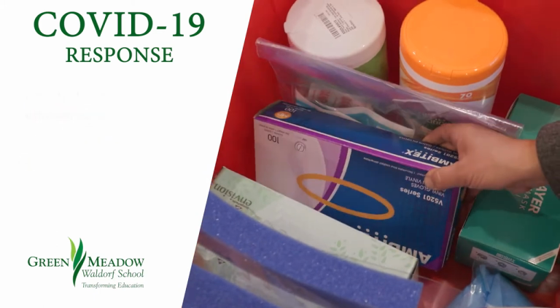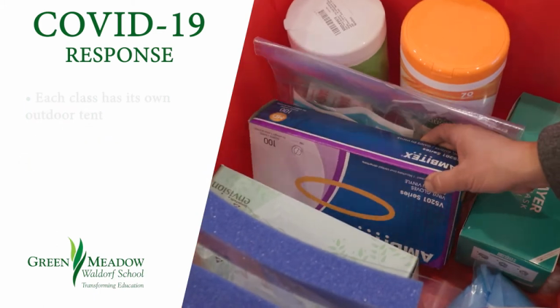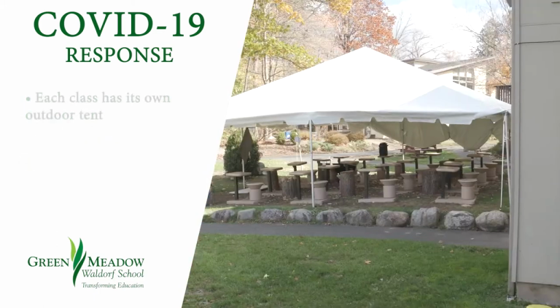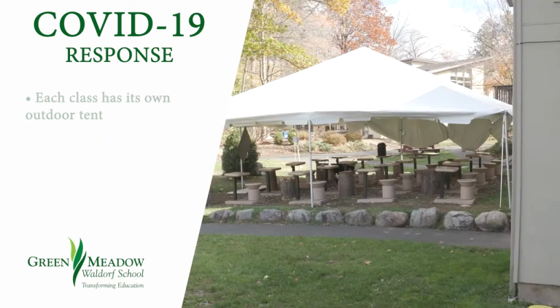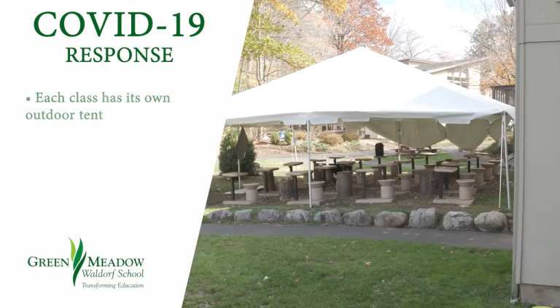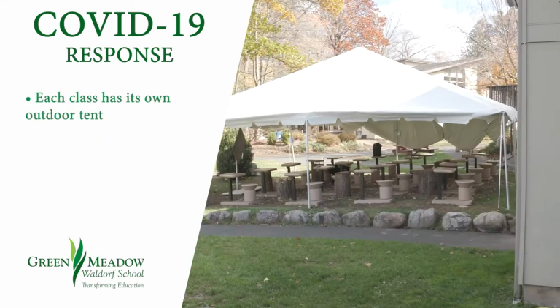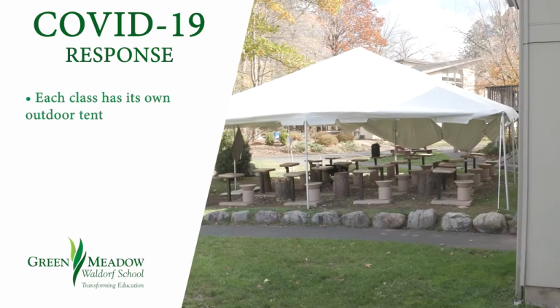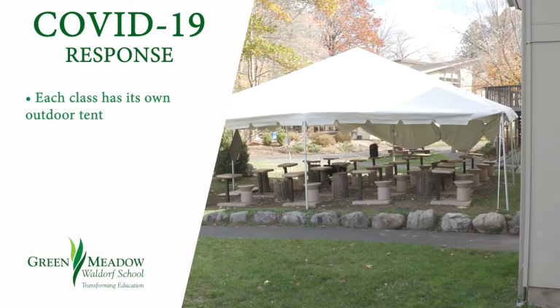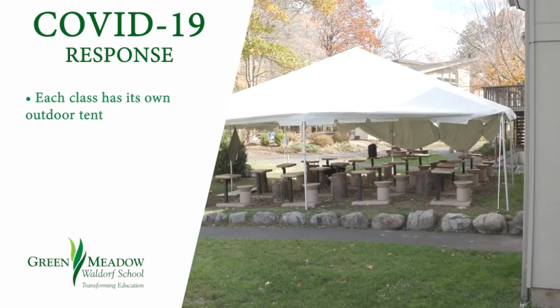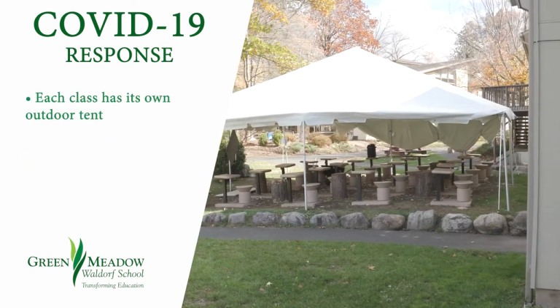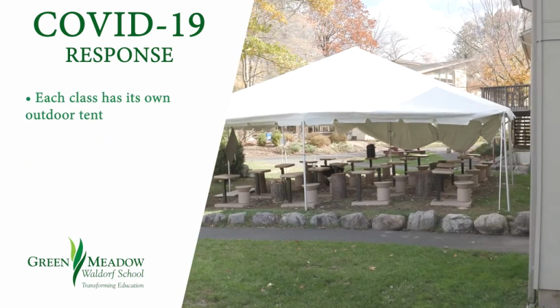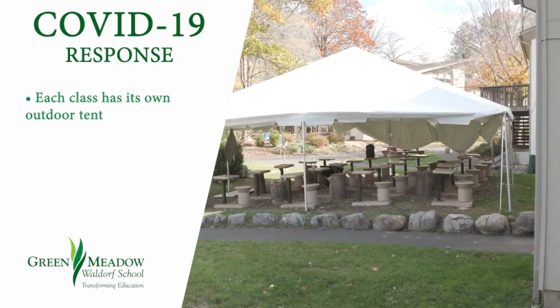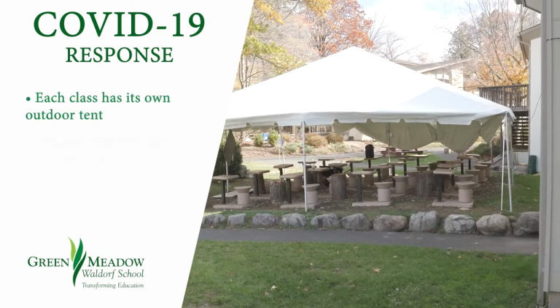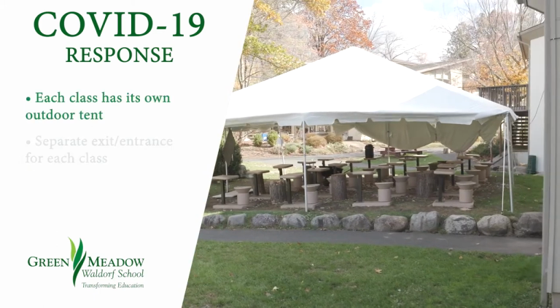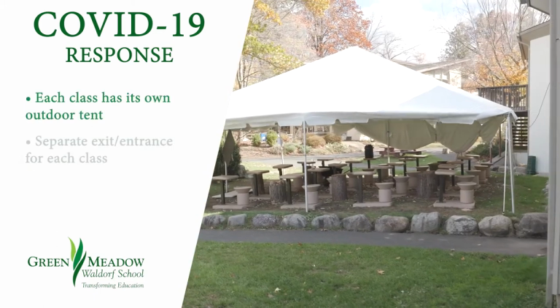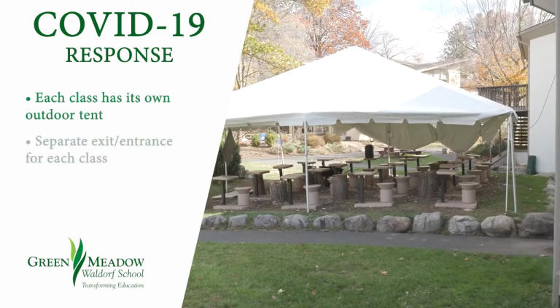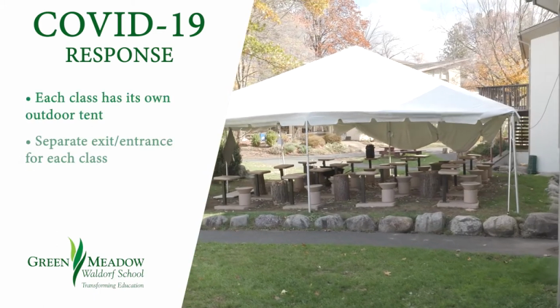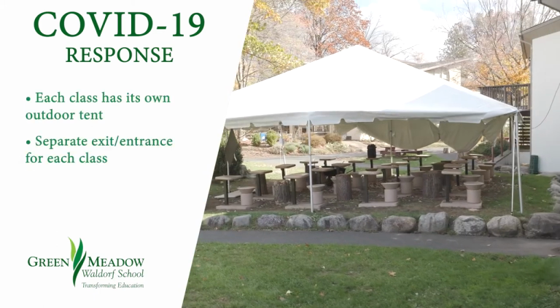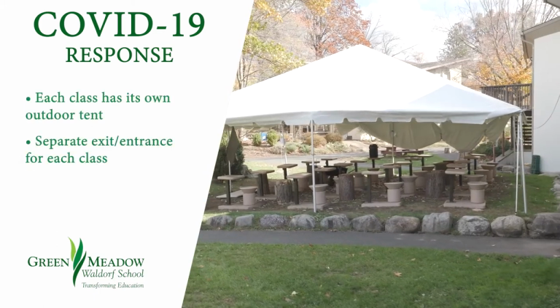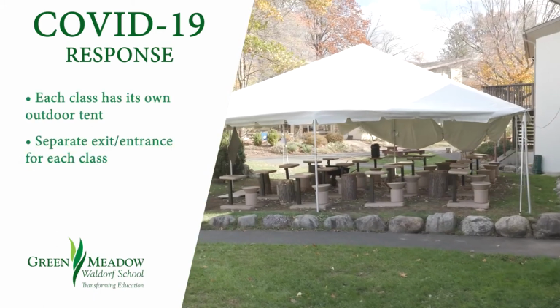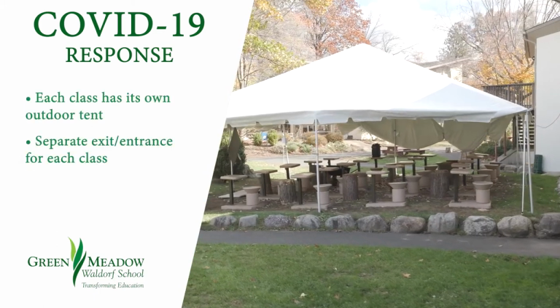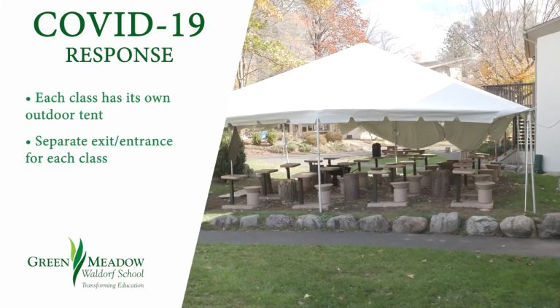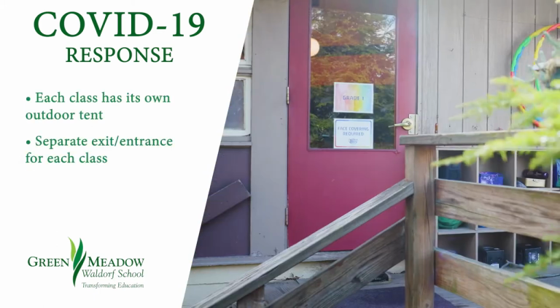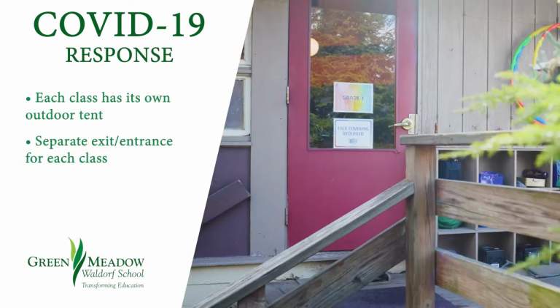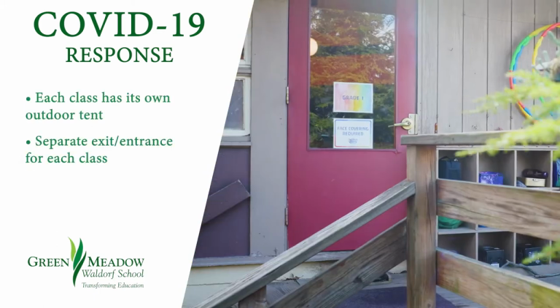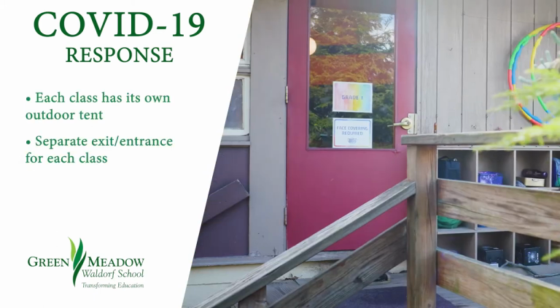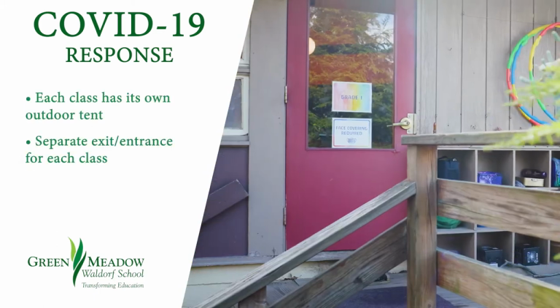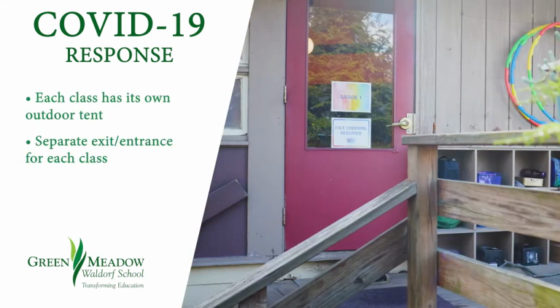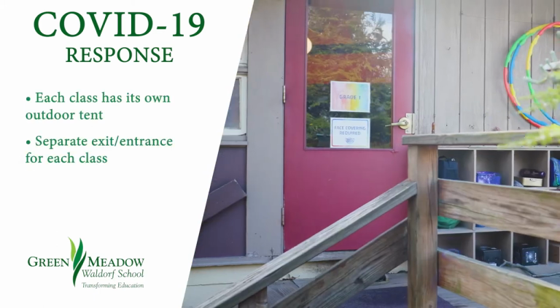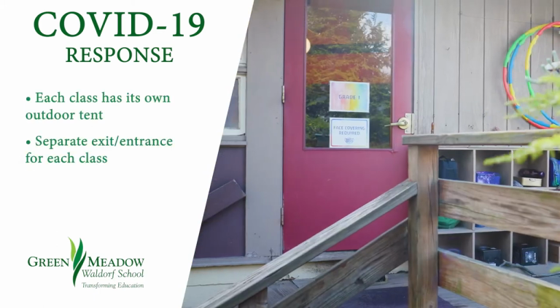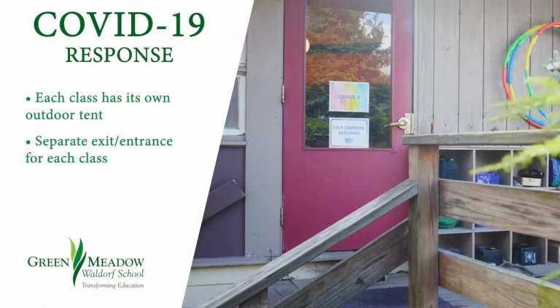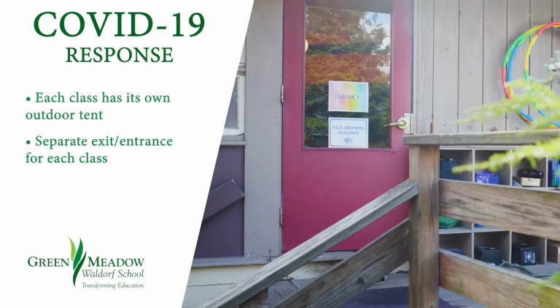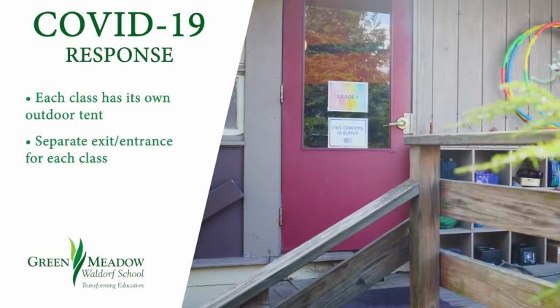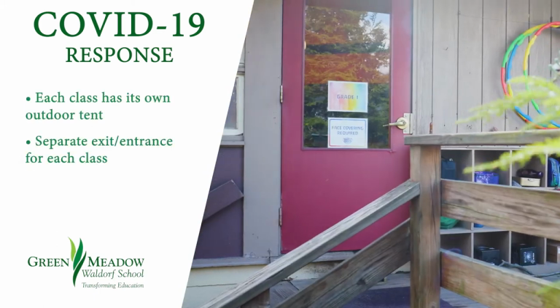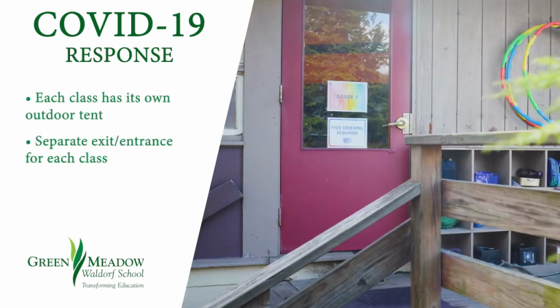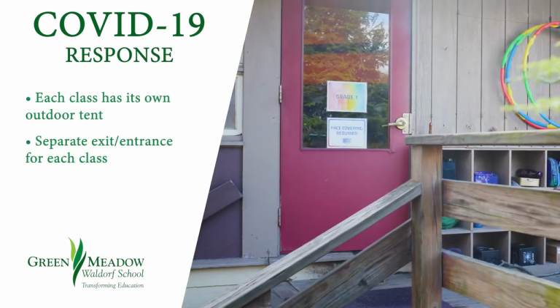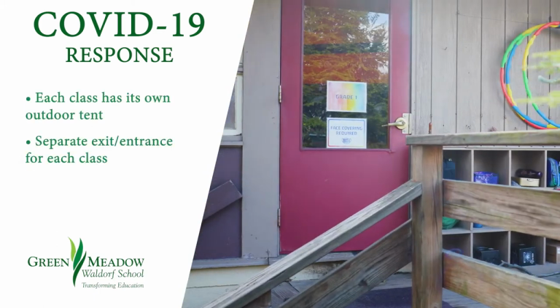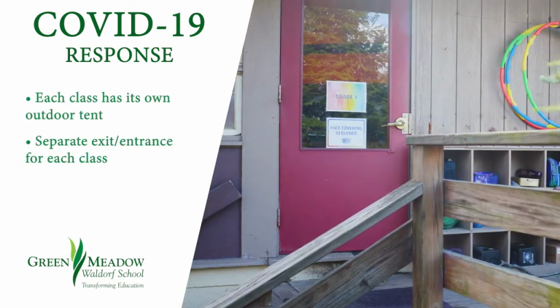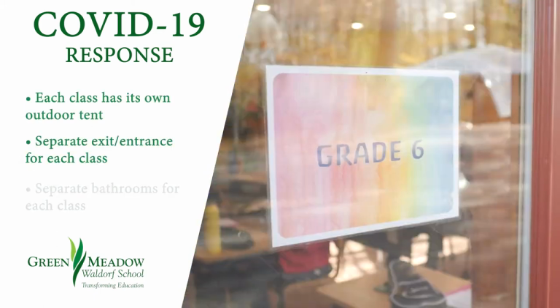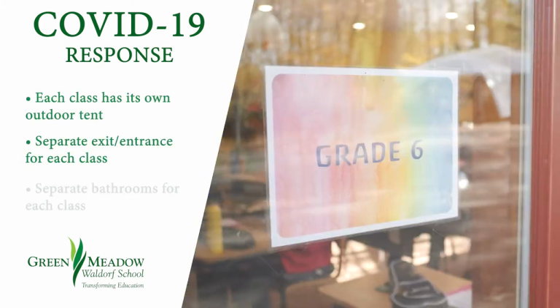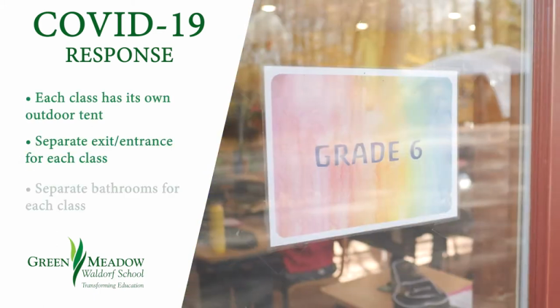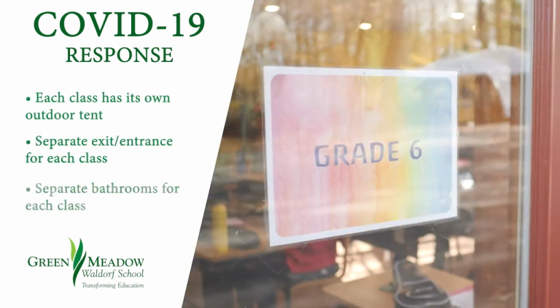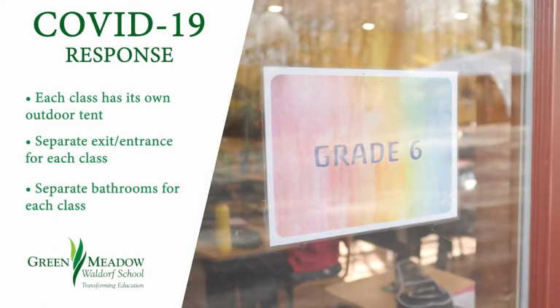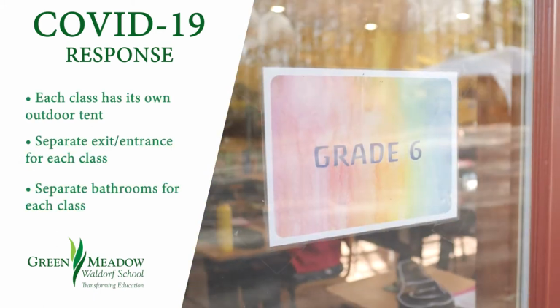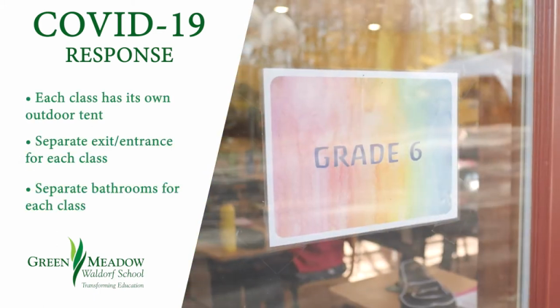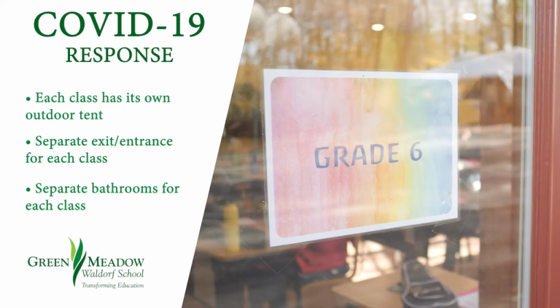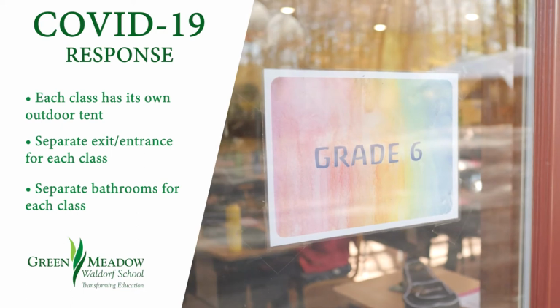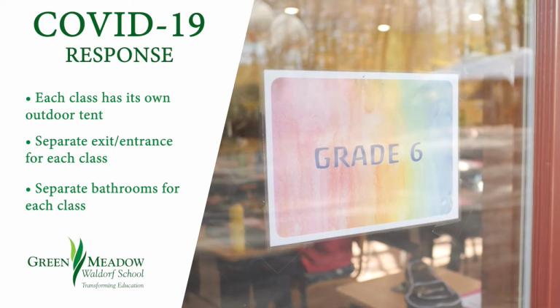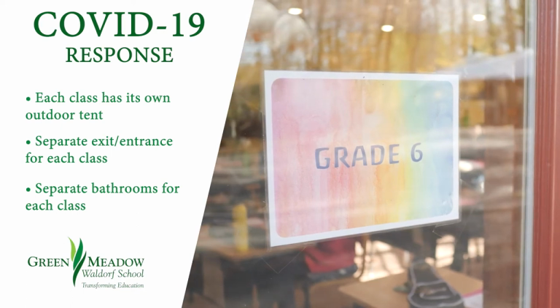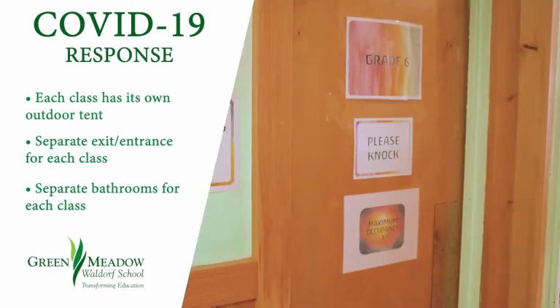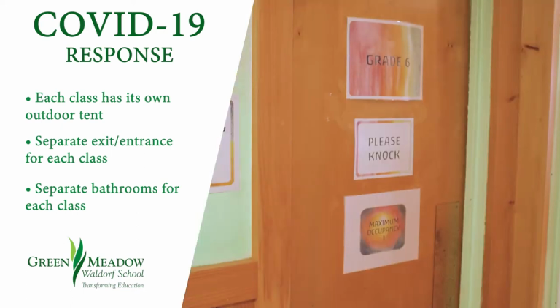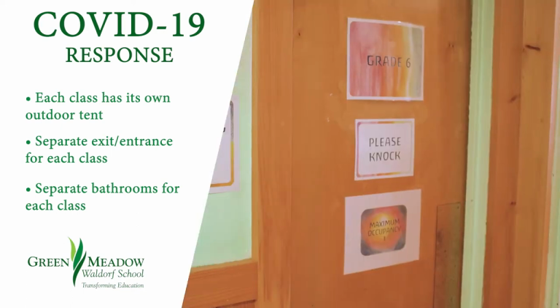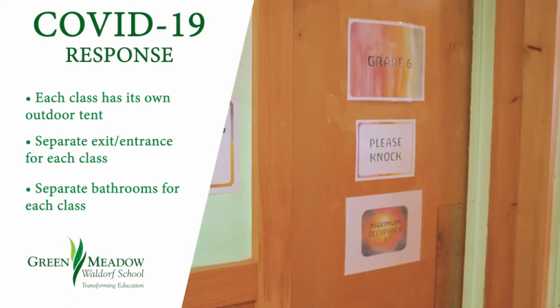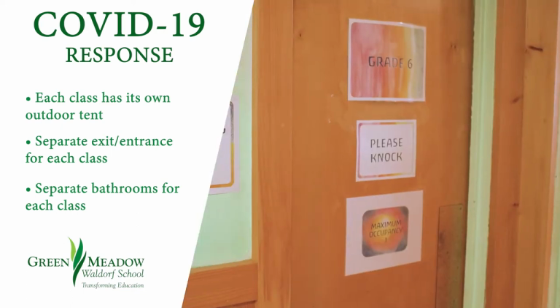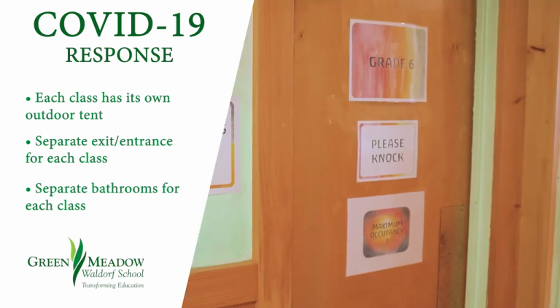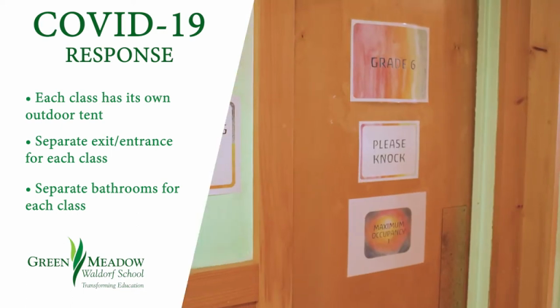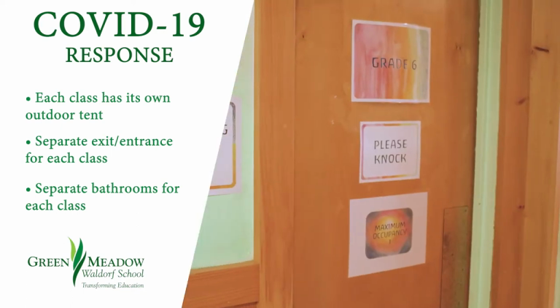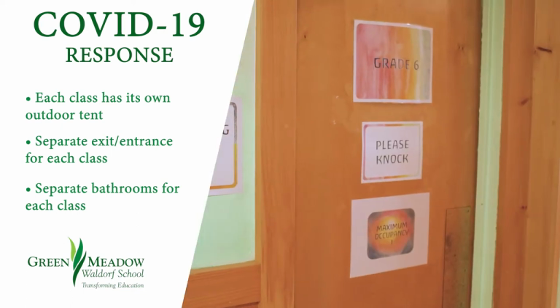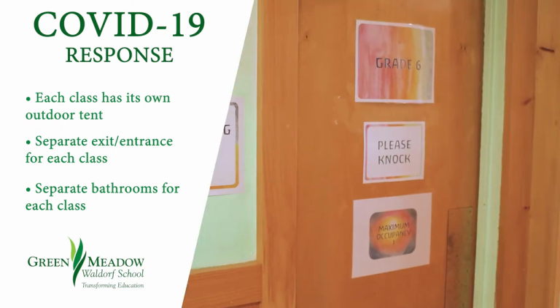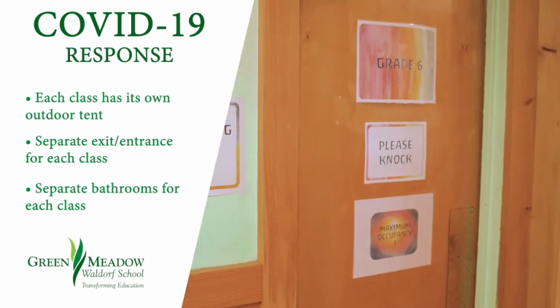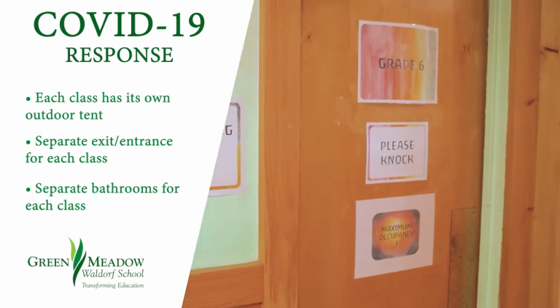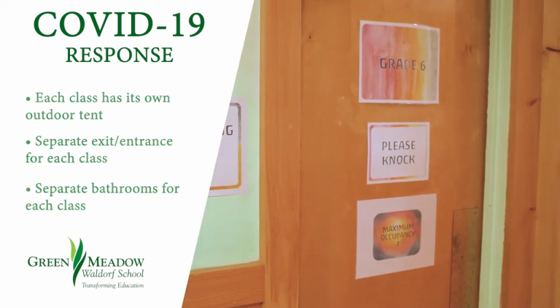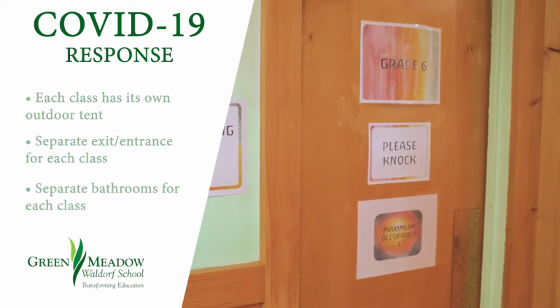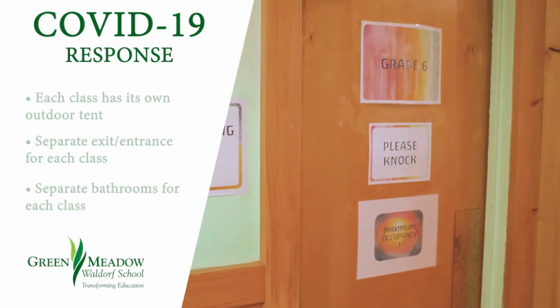Every single class has an outdoor tent. We have separate egresses, exits, and entrances, and bathrooms for every class cohort.